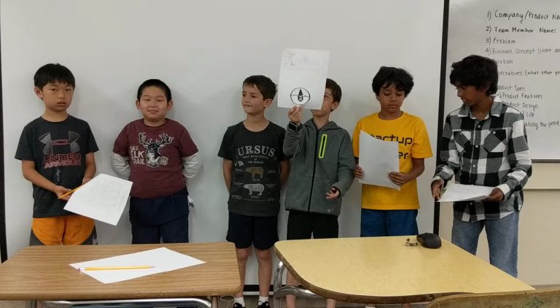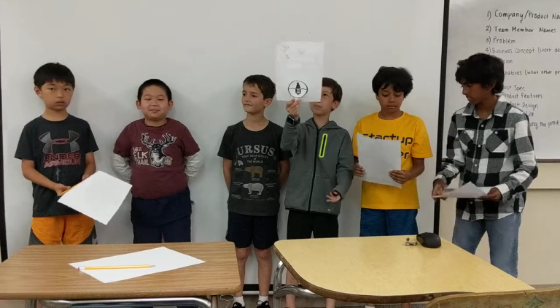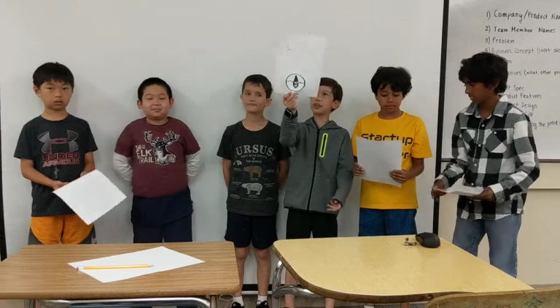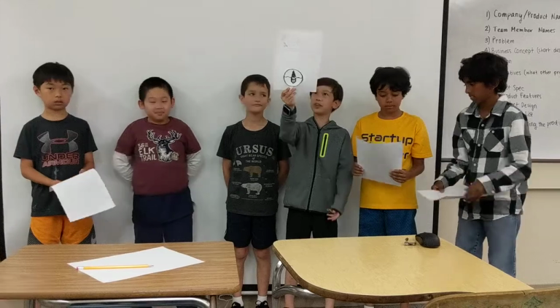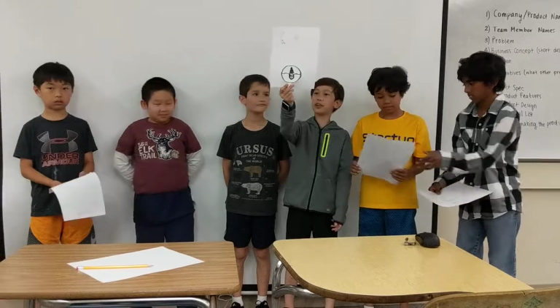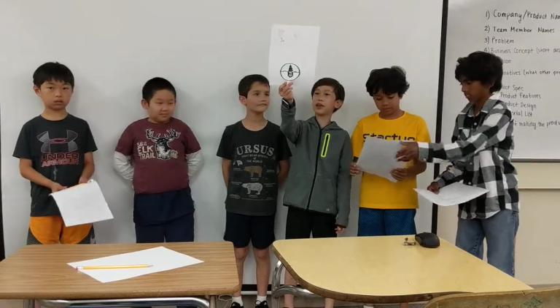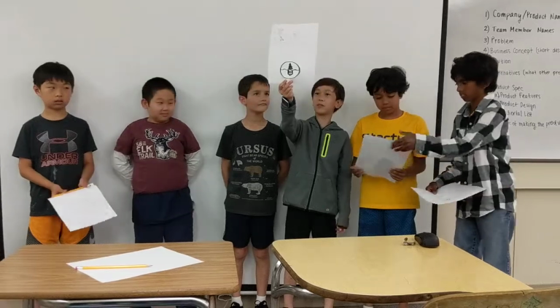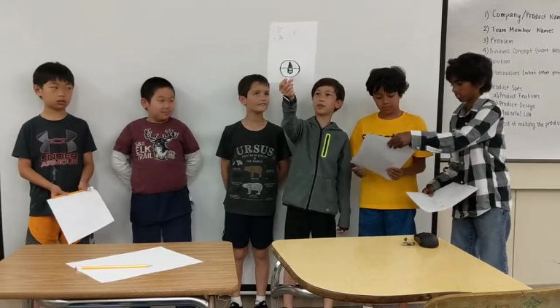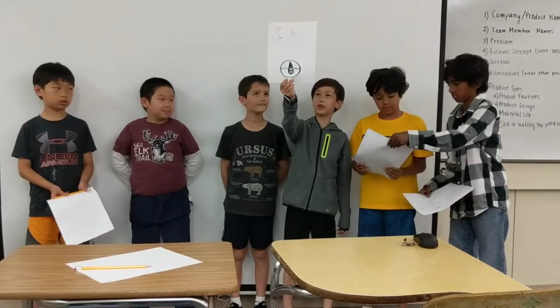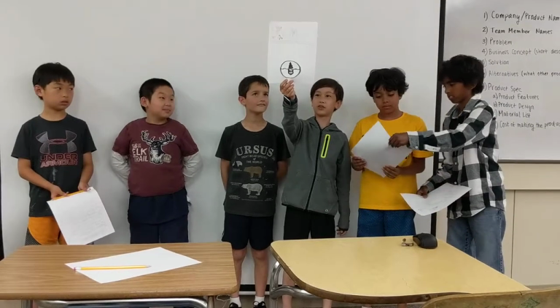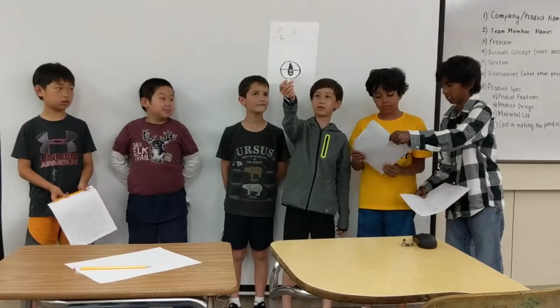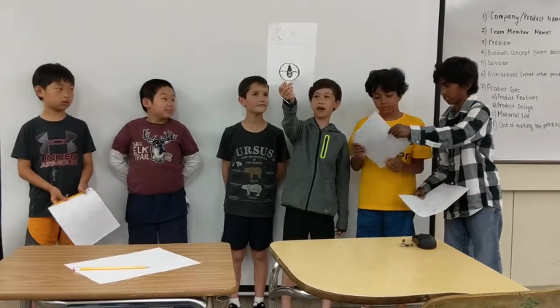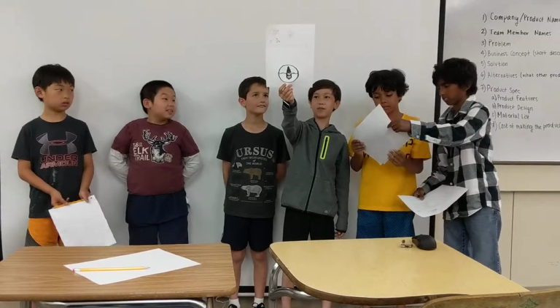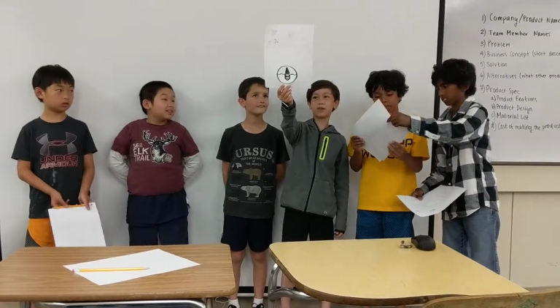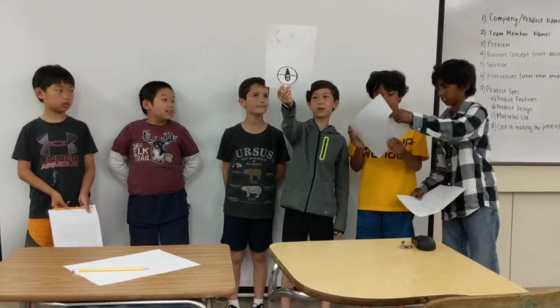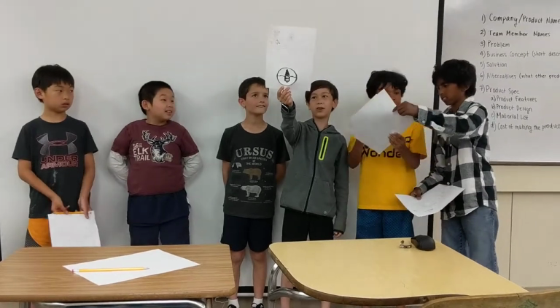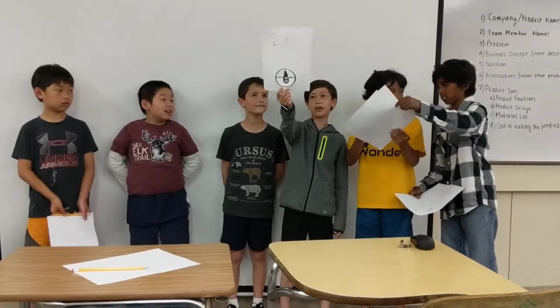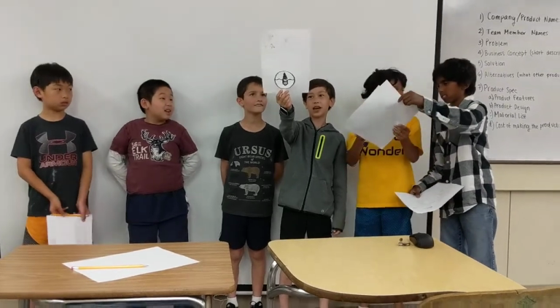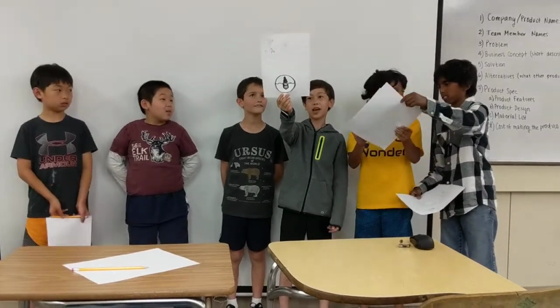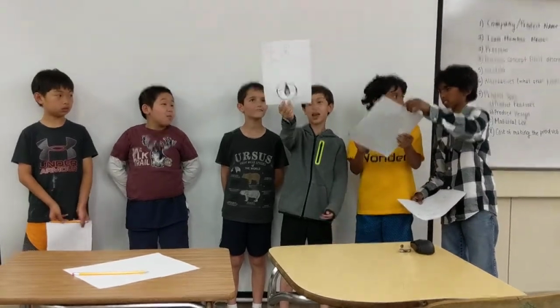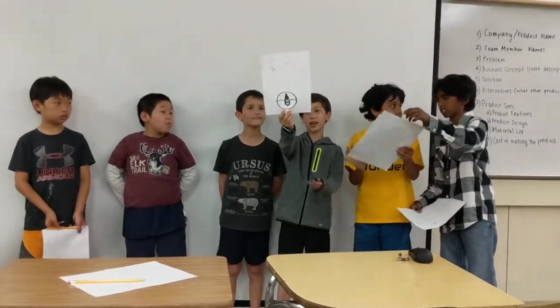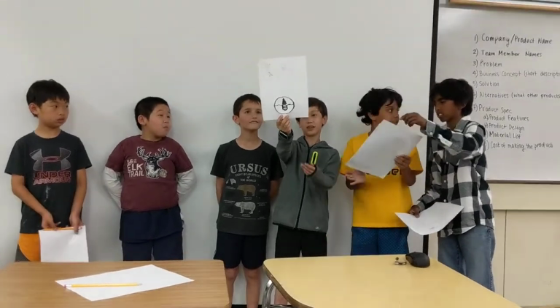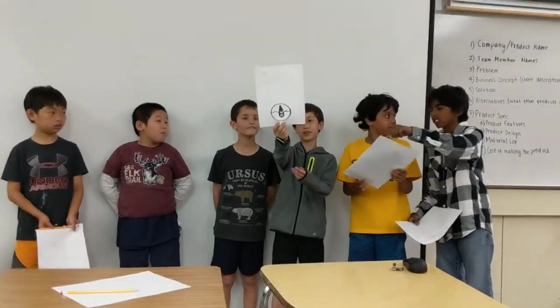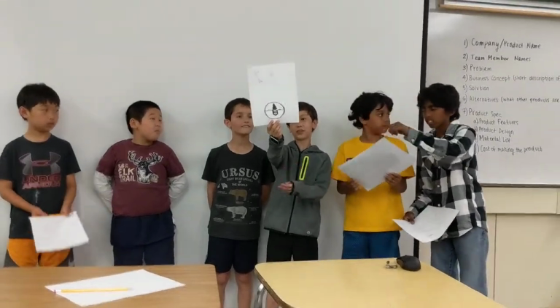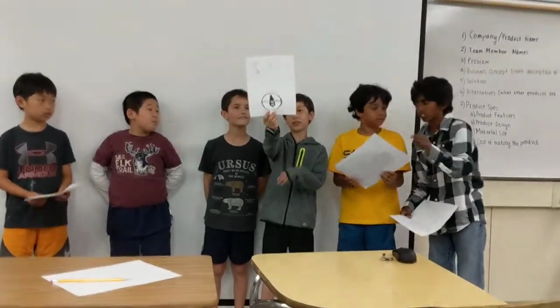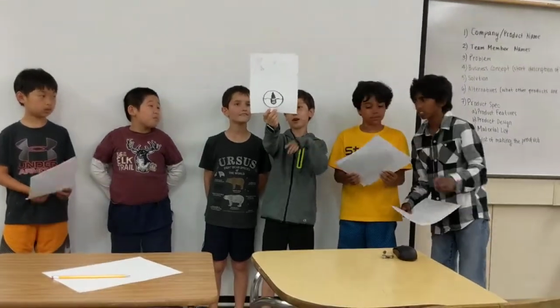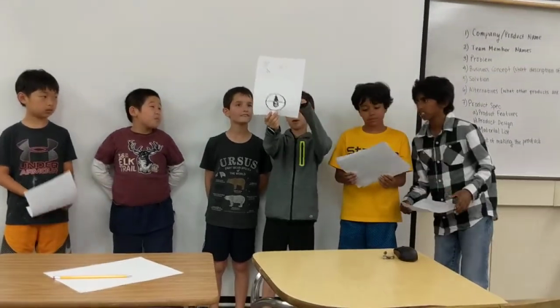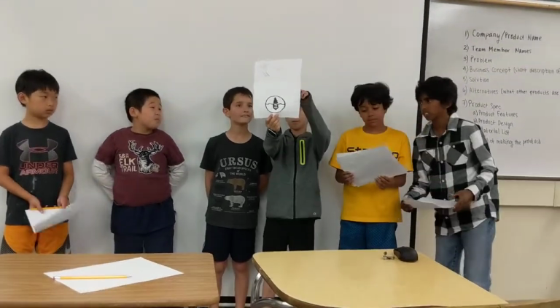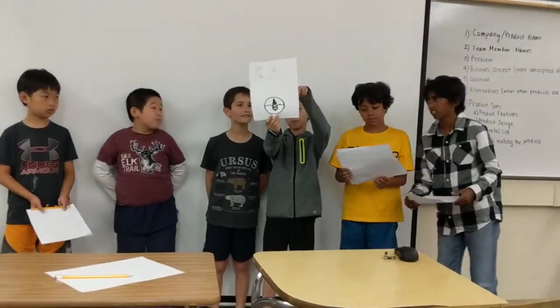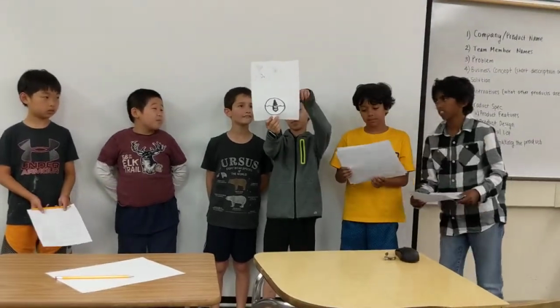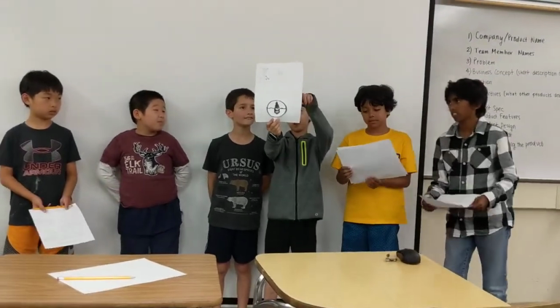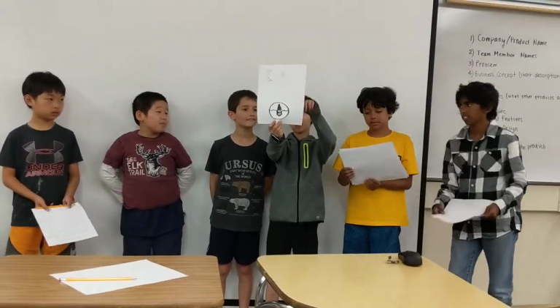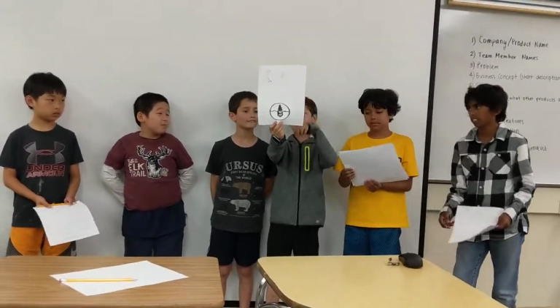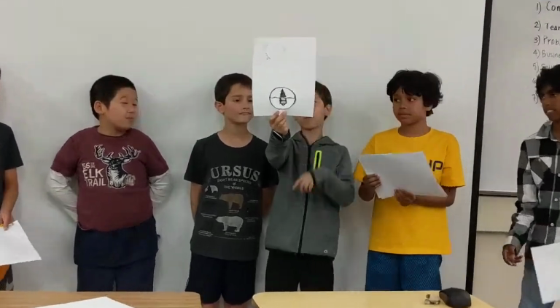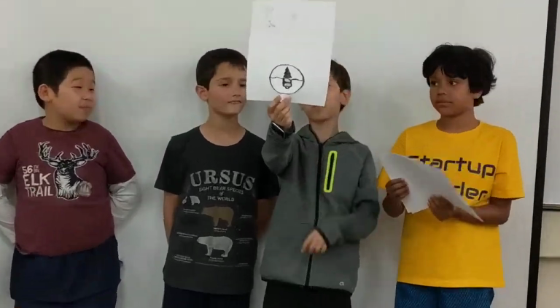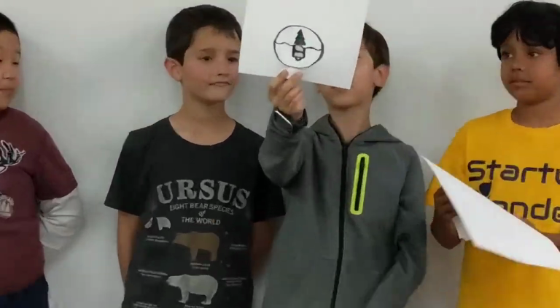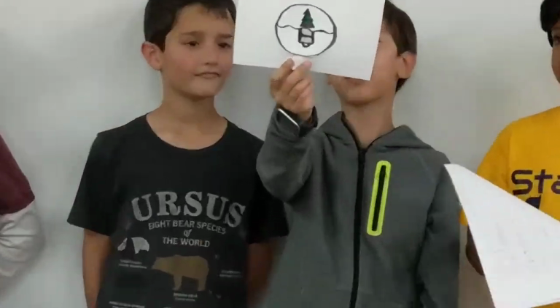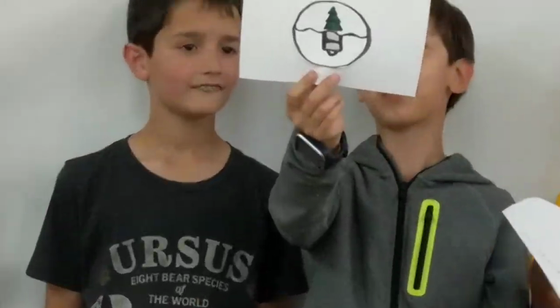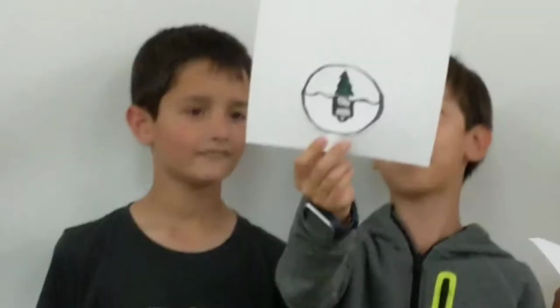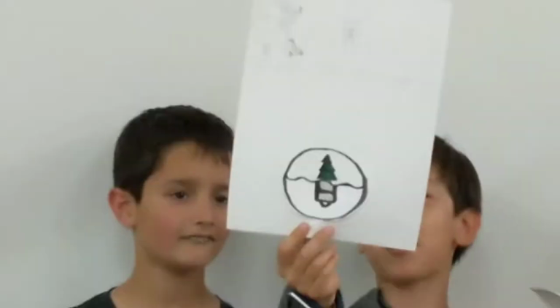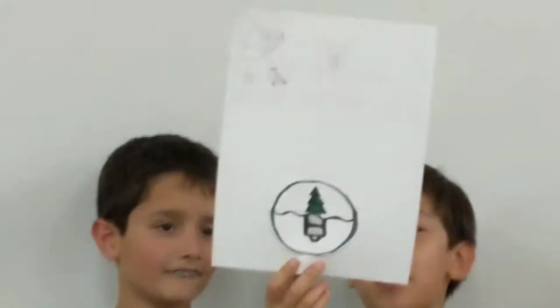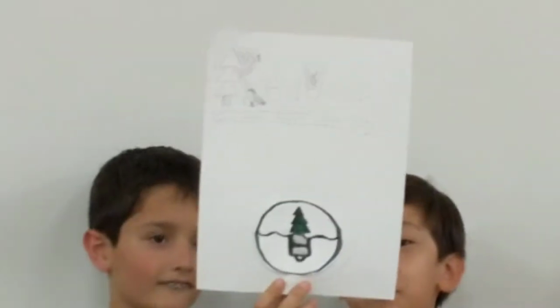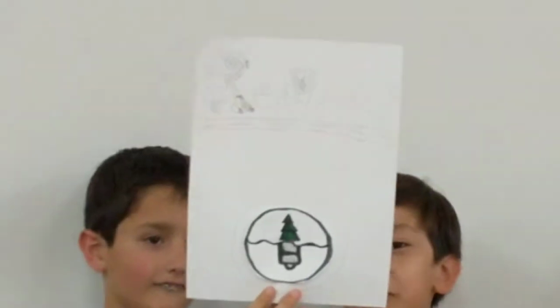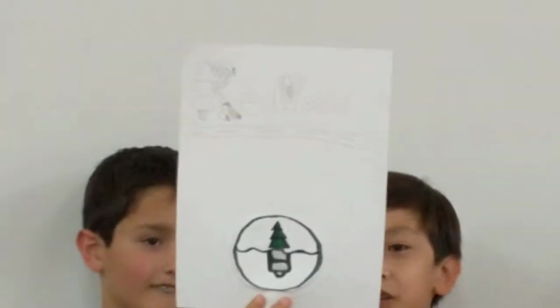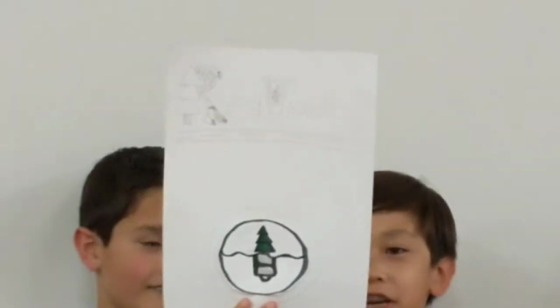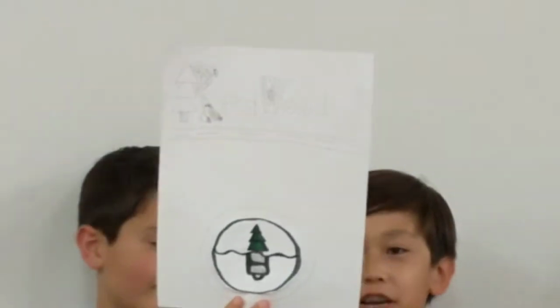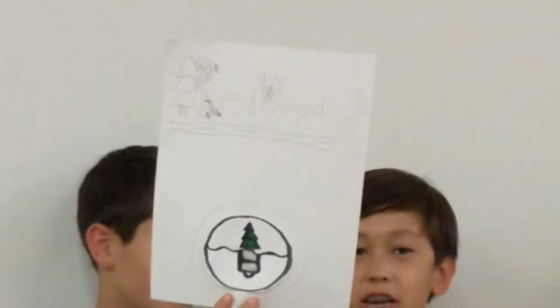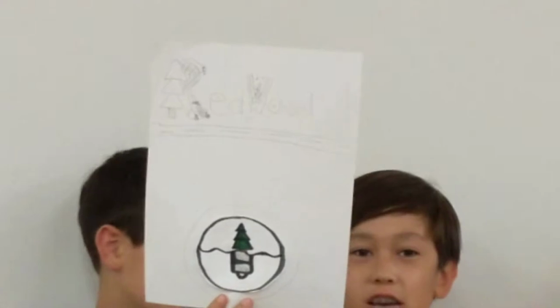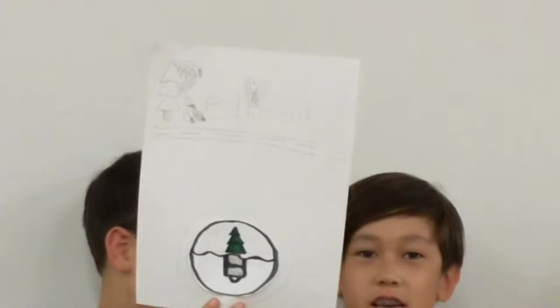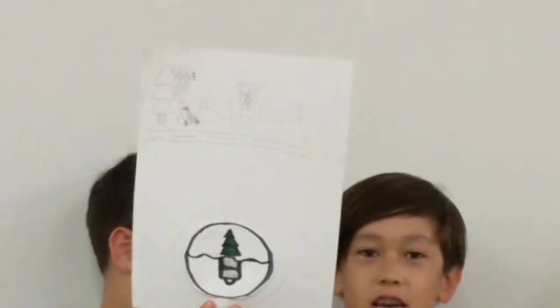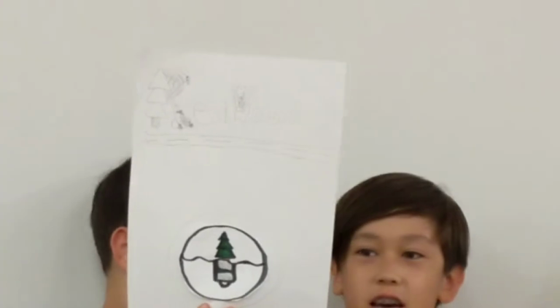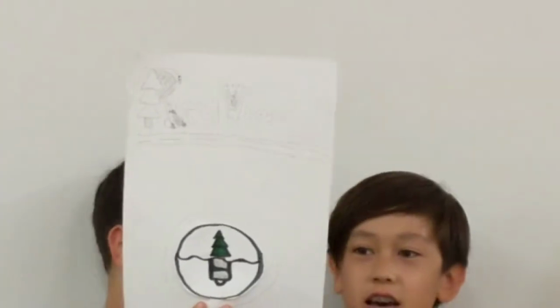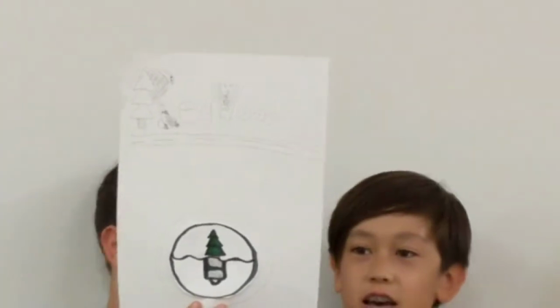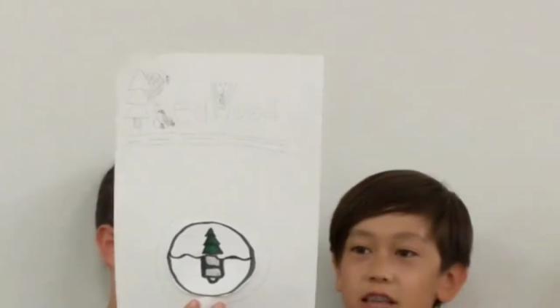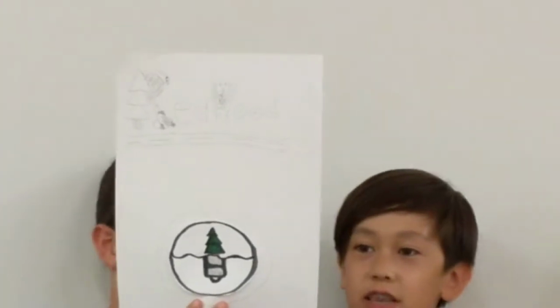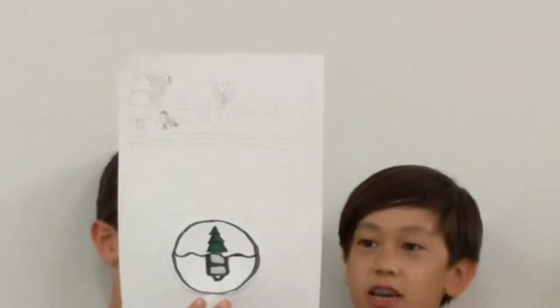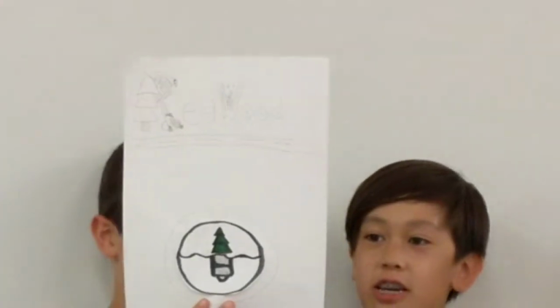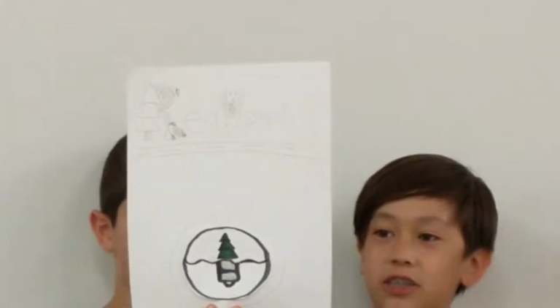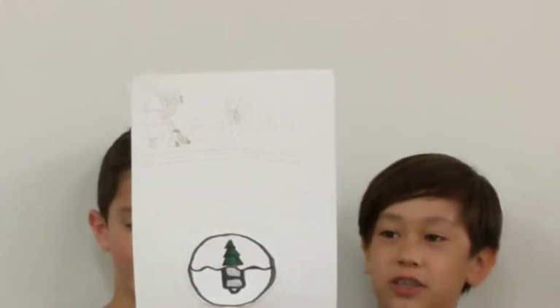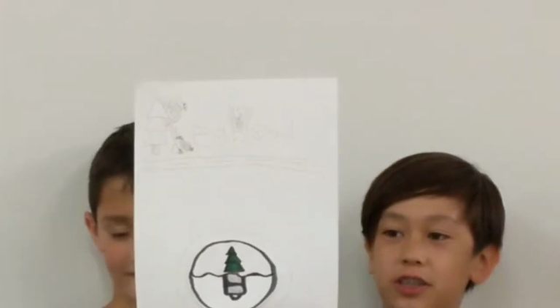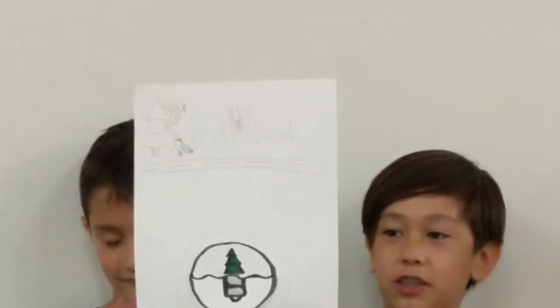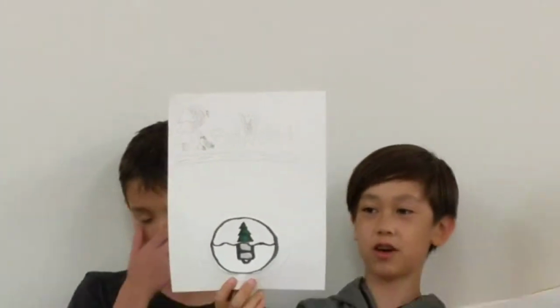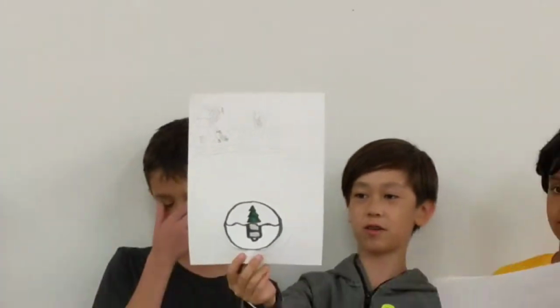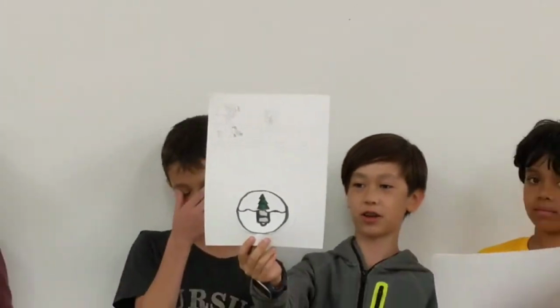My company's name is Redwood, and below the paper I'm holding is the logo.